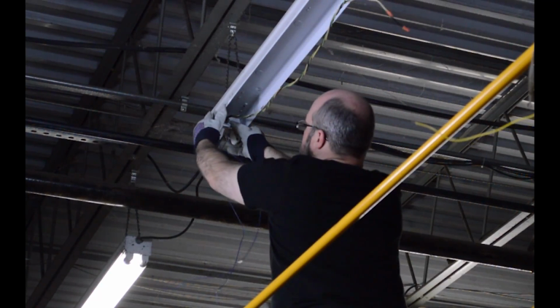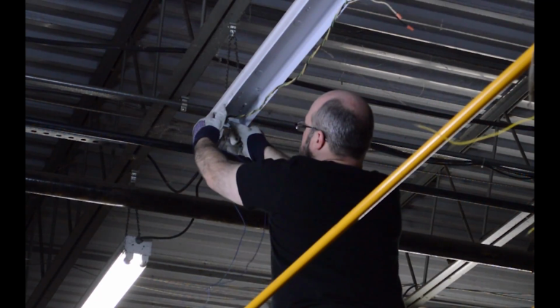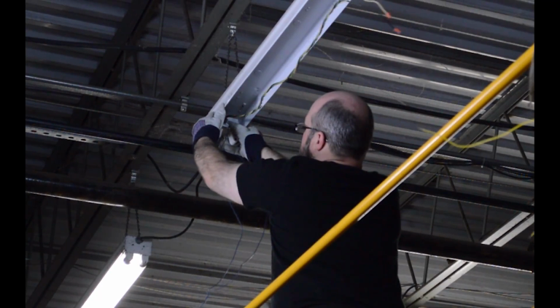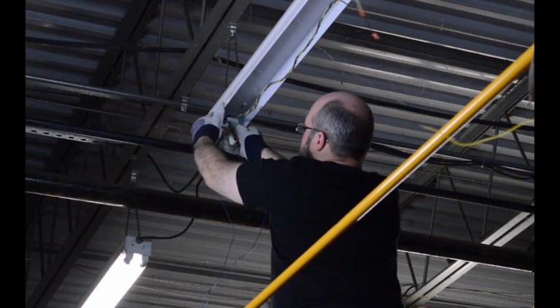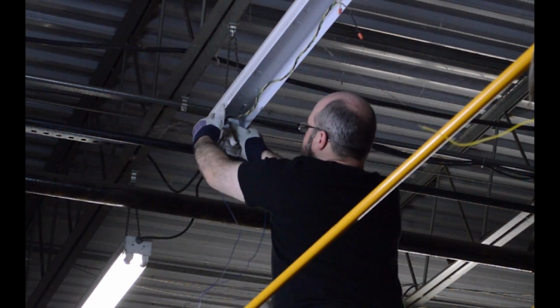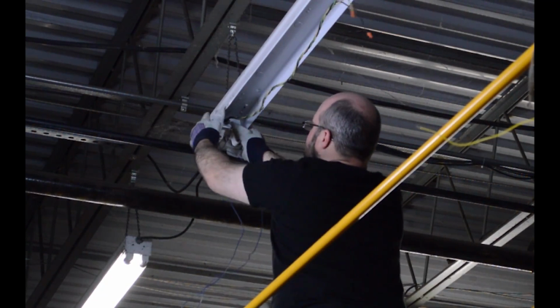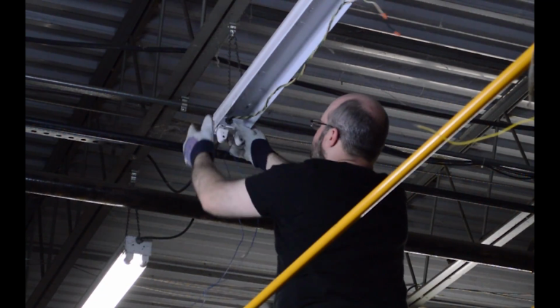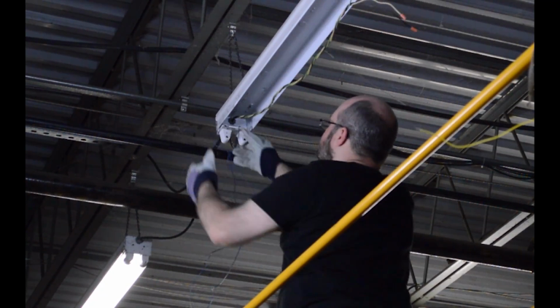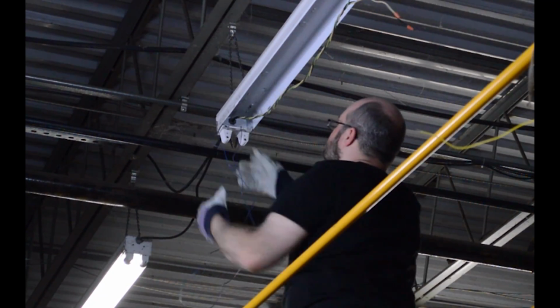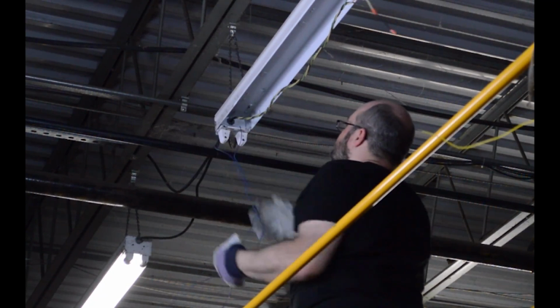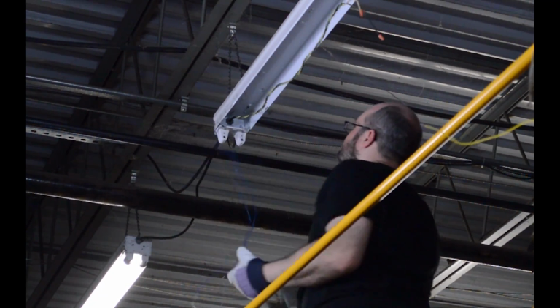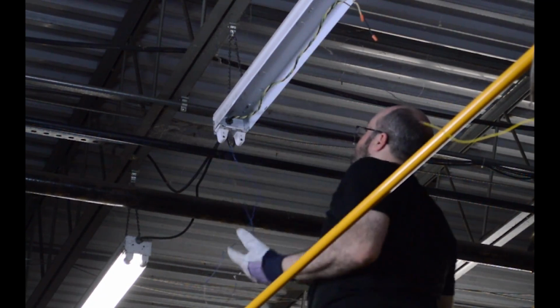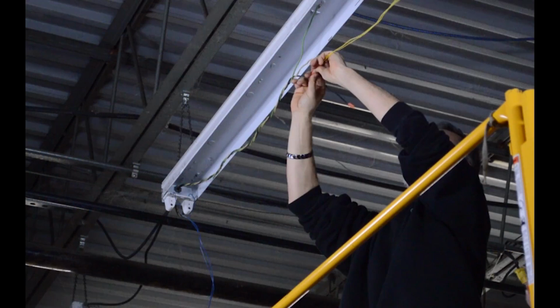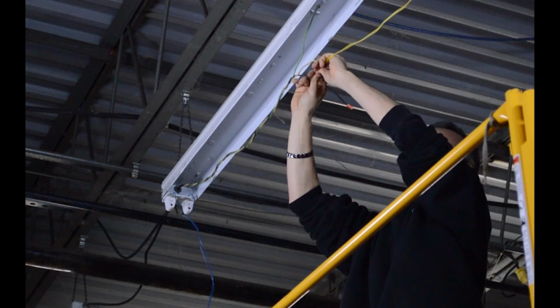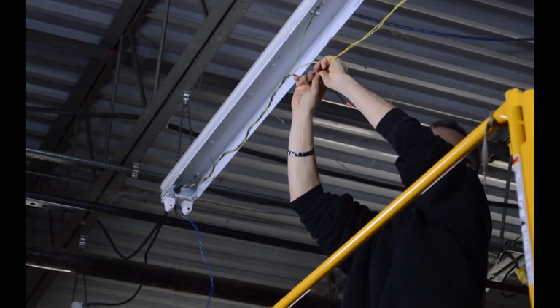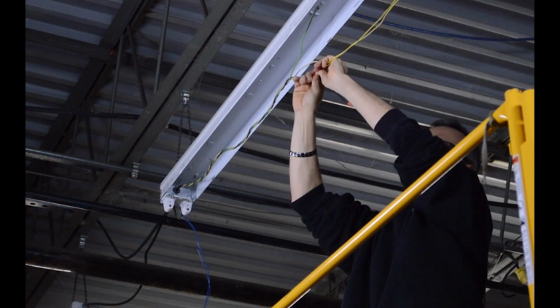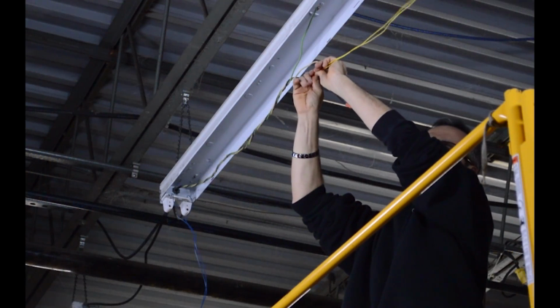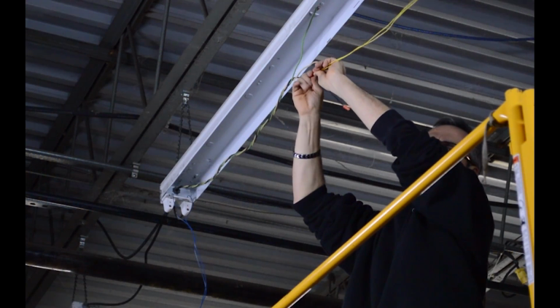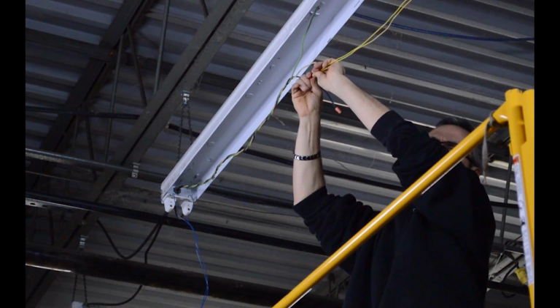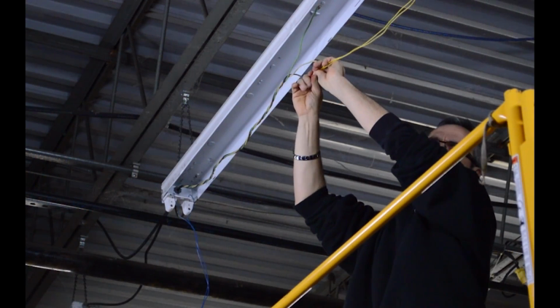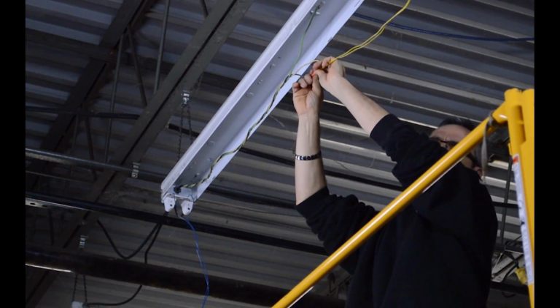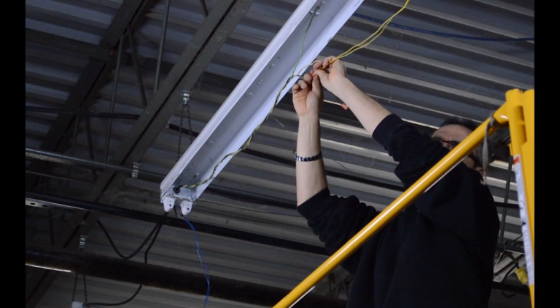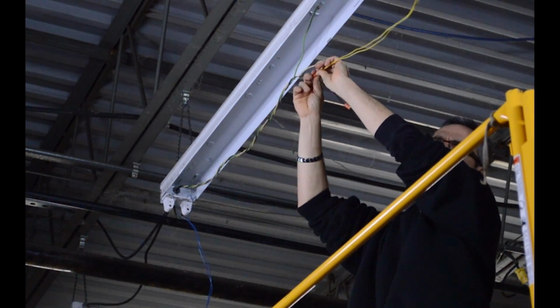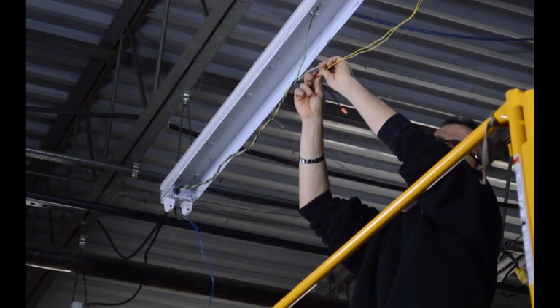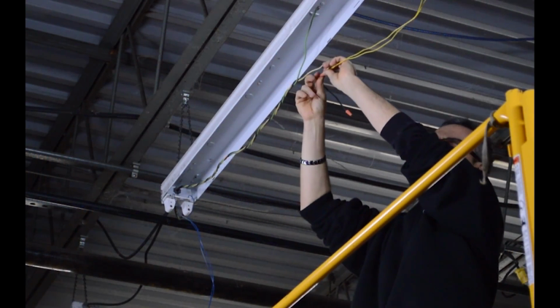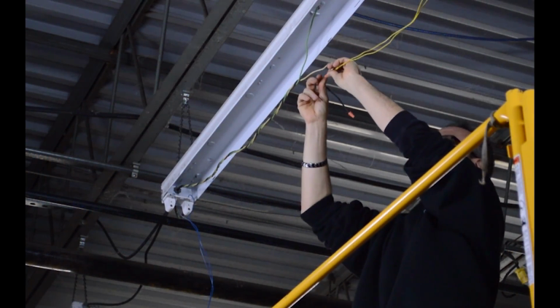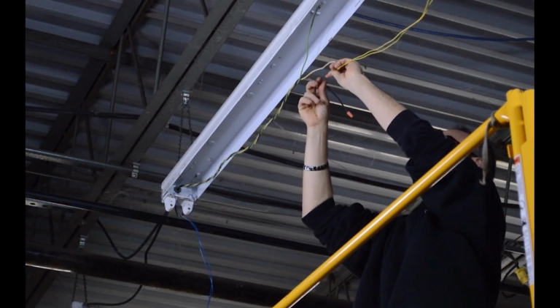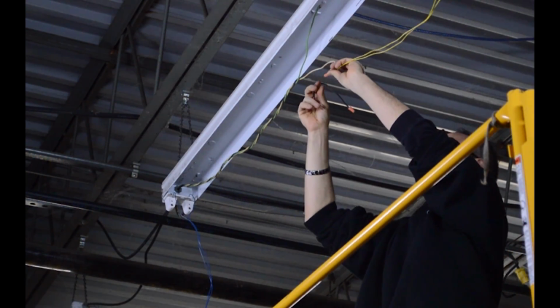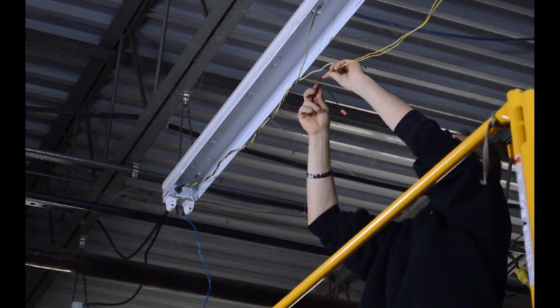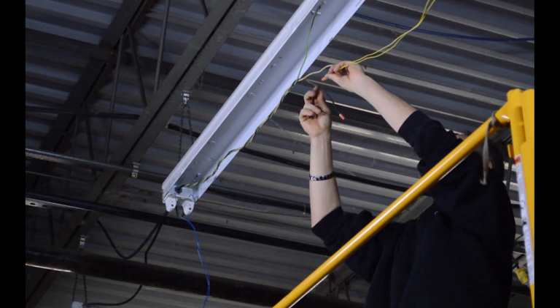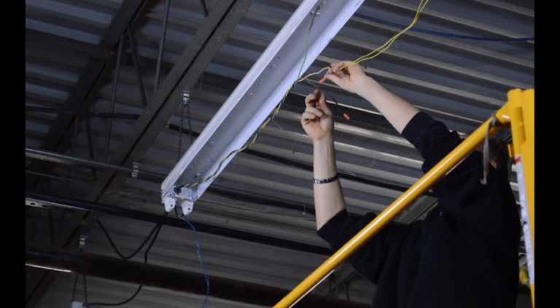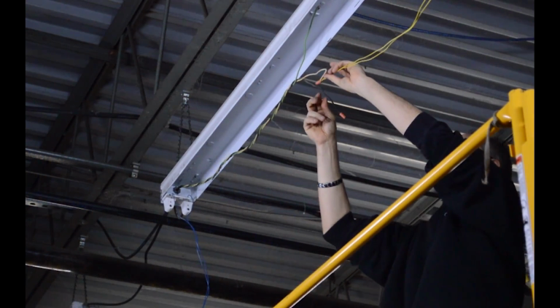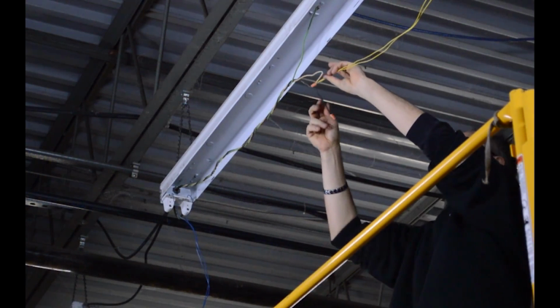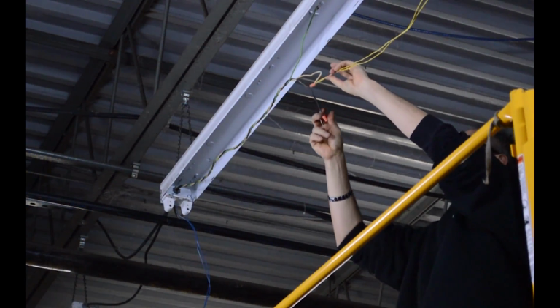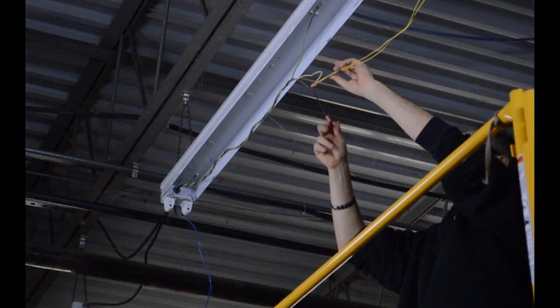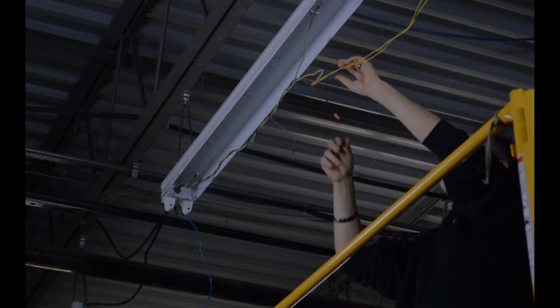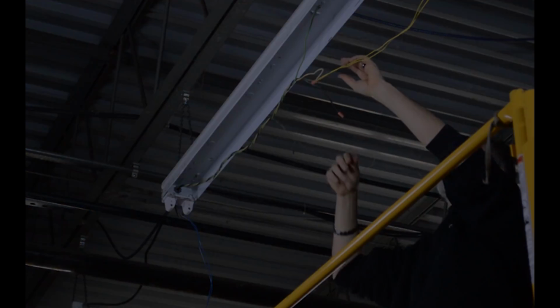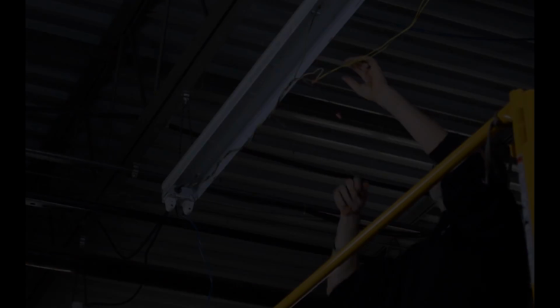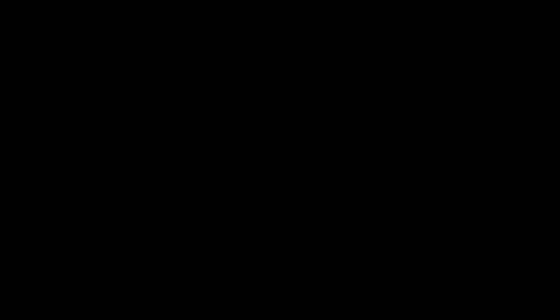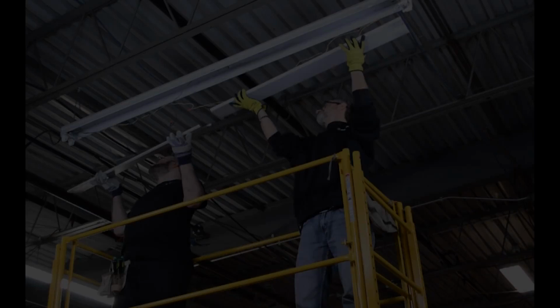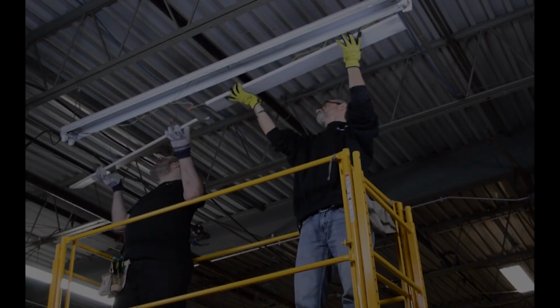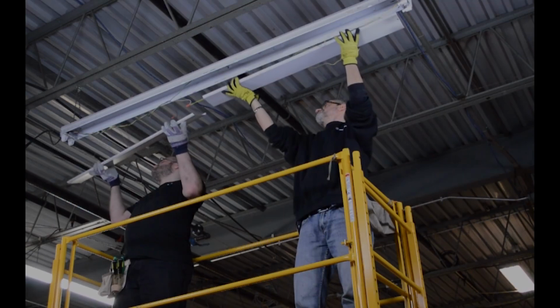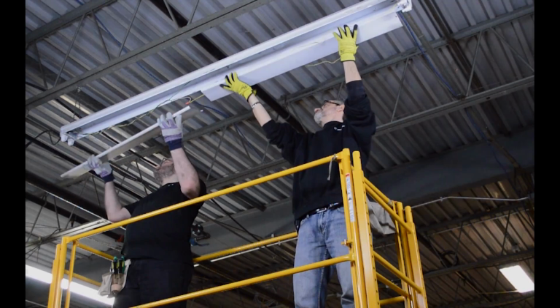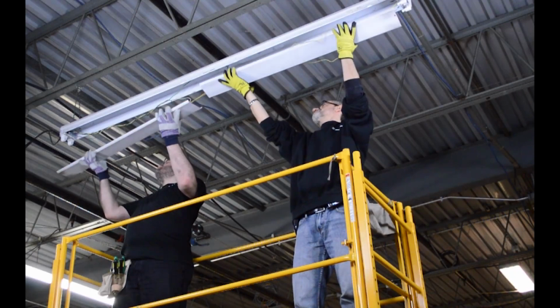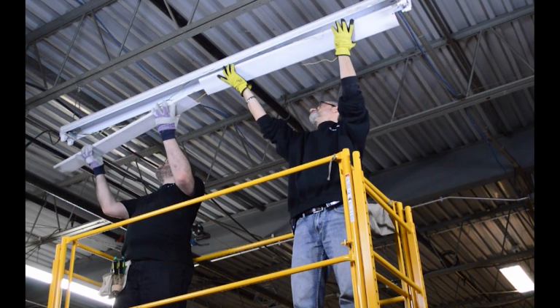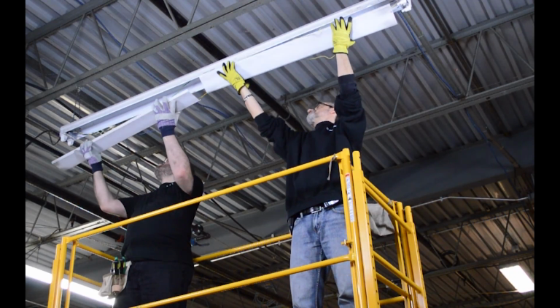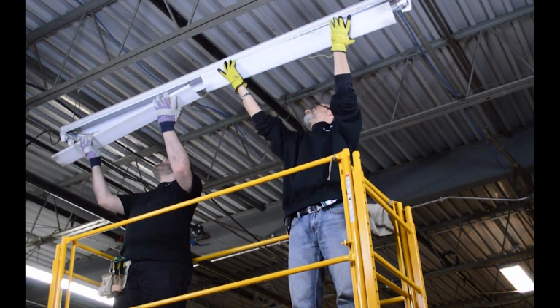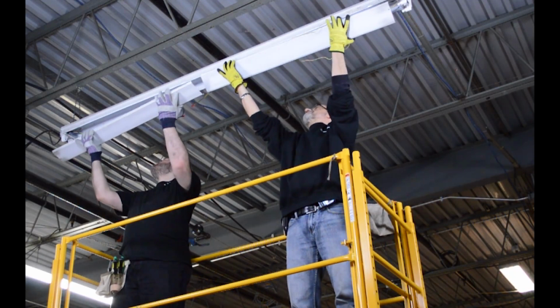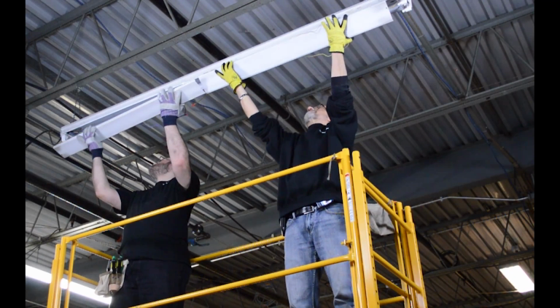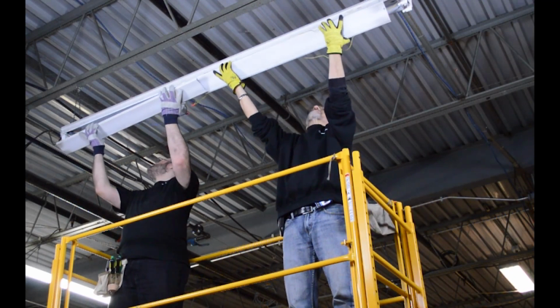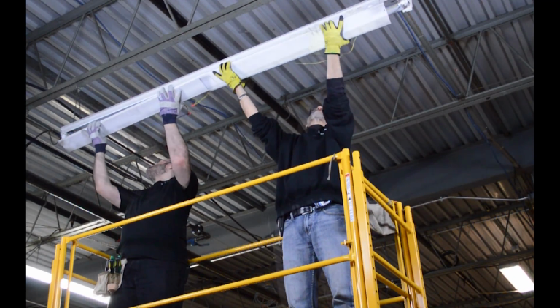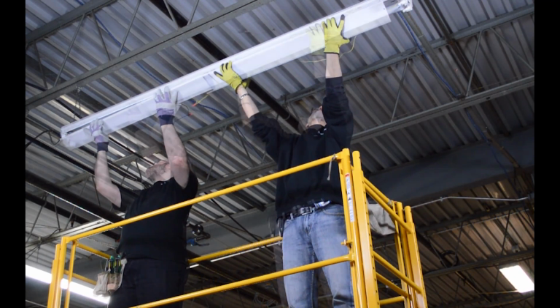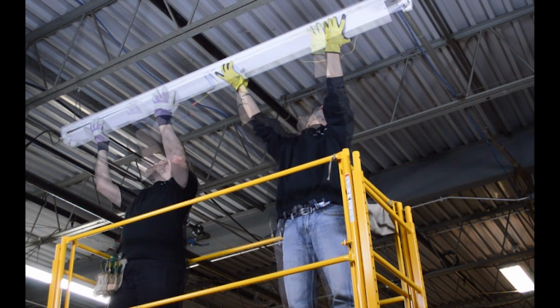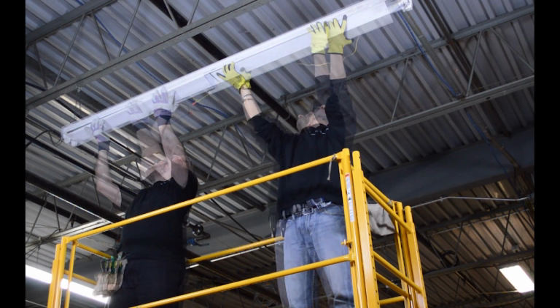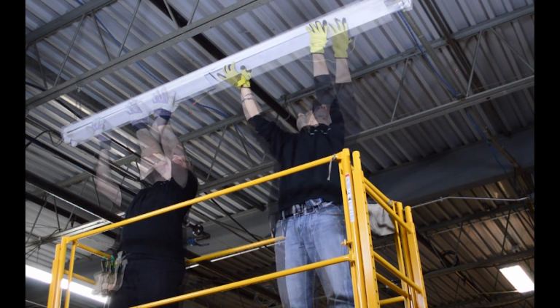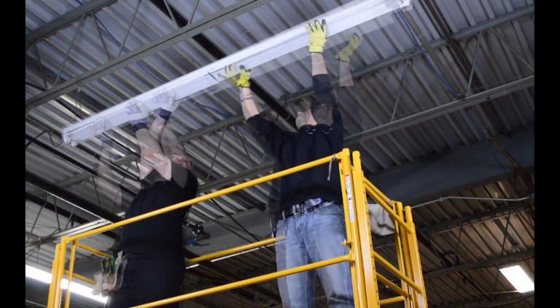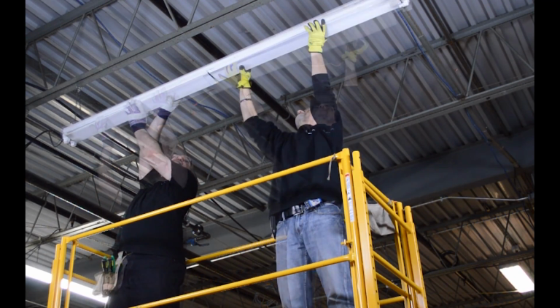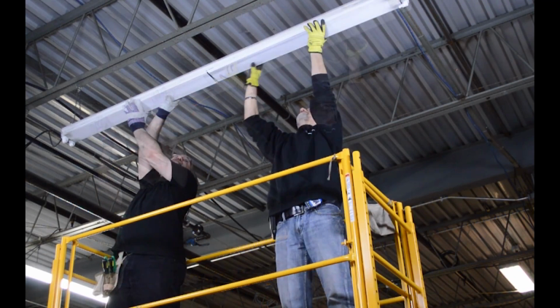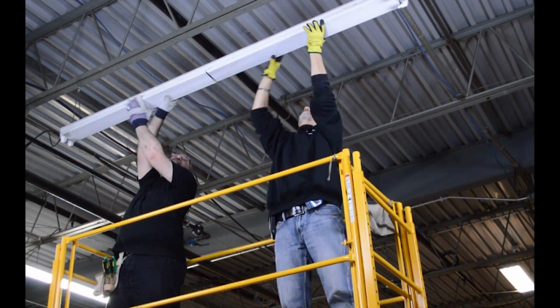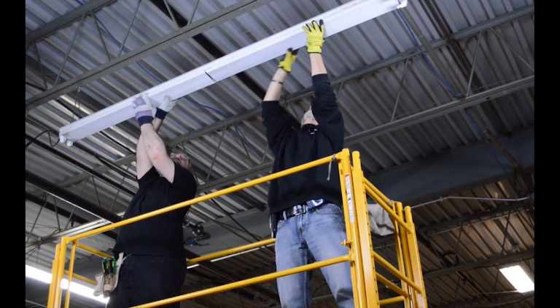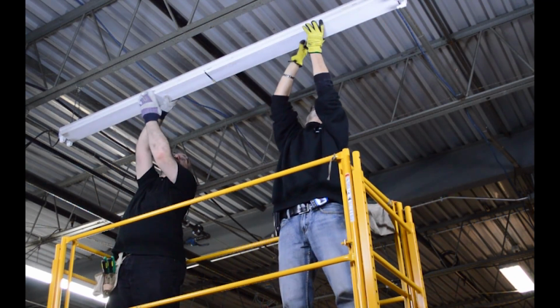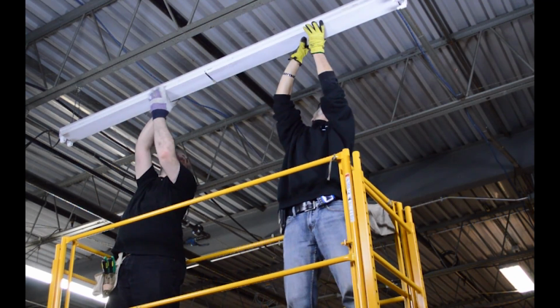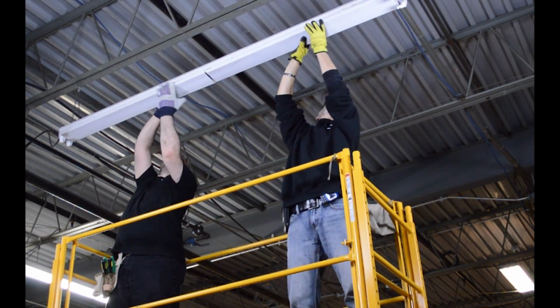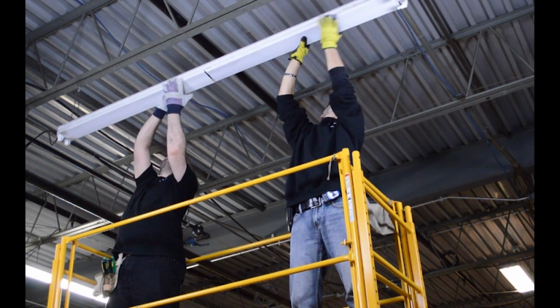Connect the incoming power supply into the tombstones. Now it's time to reinstall the reflectors.